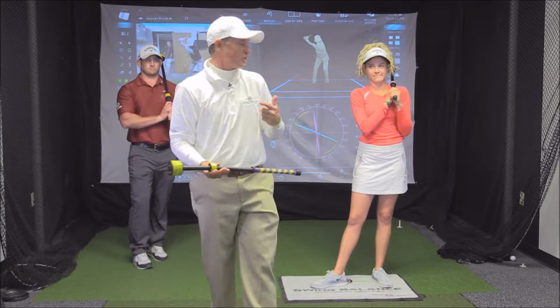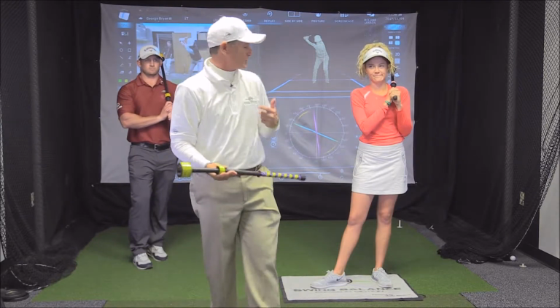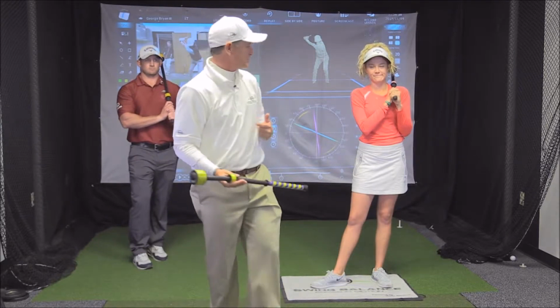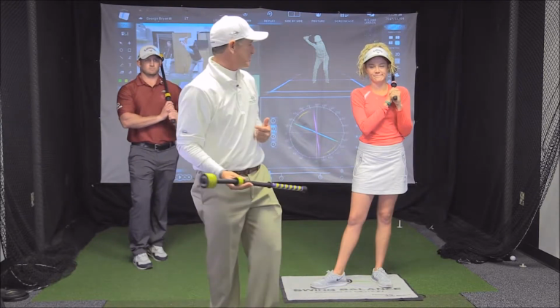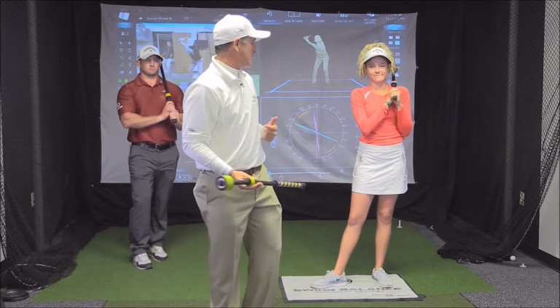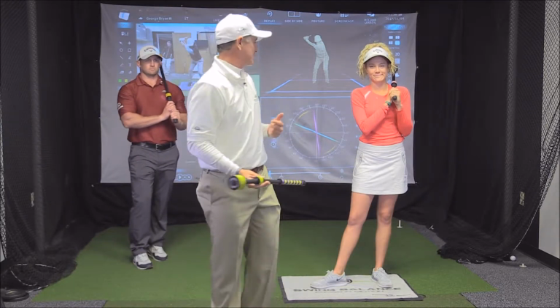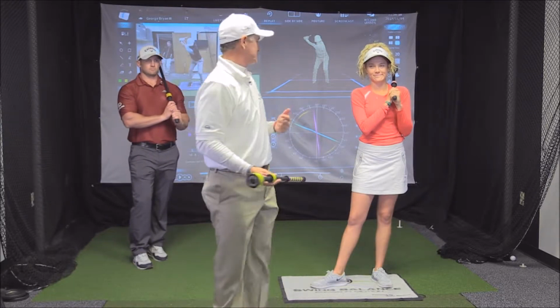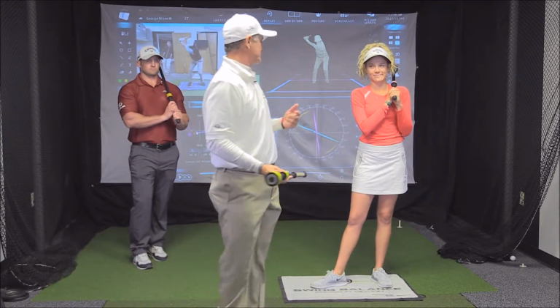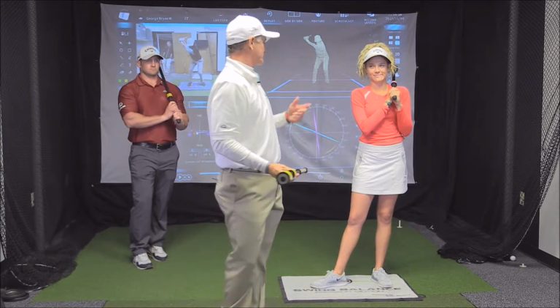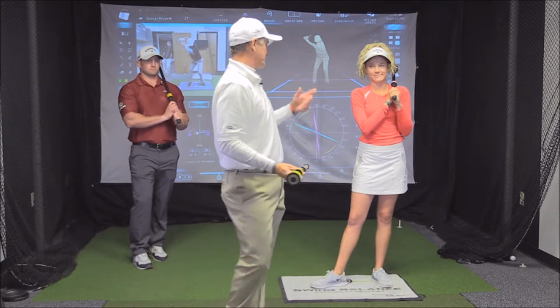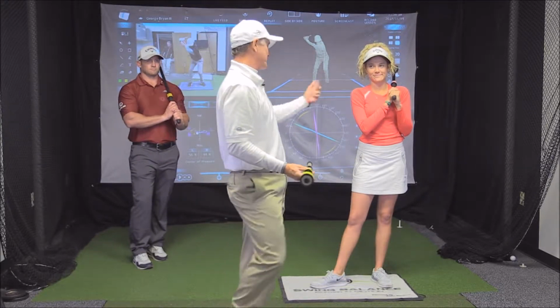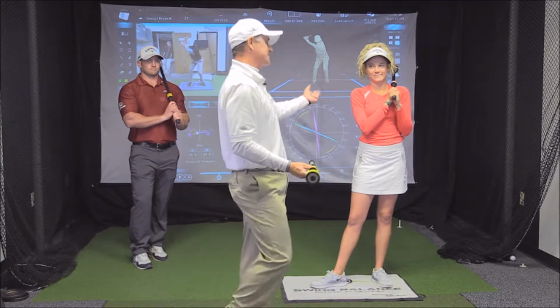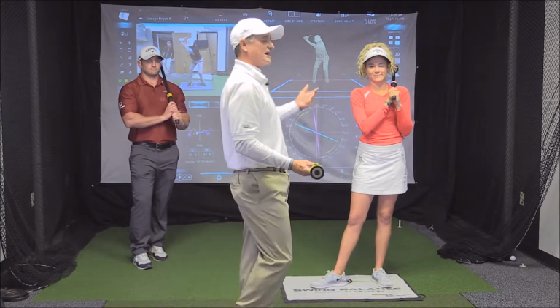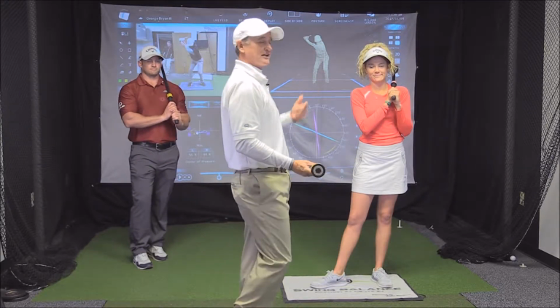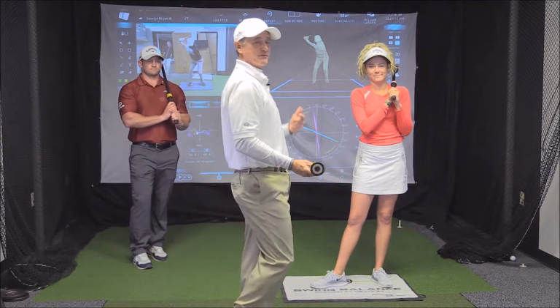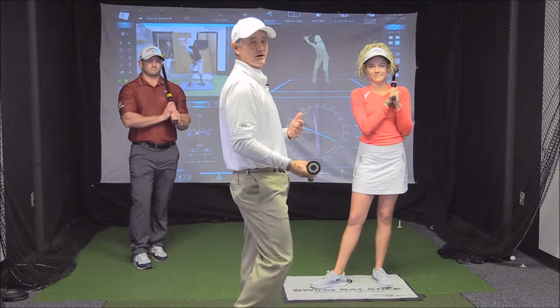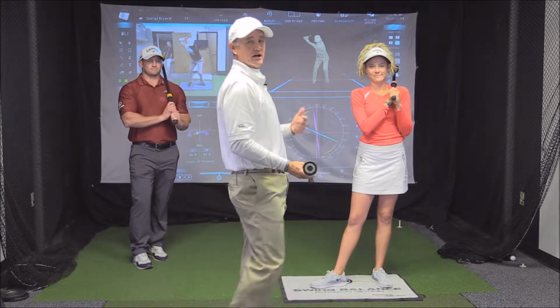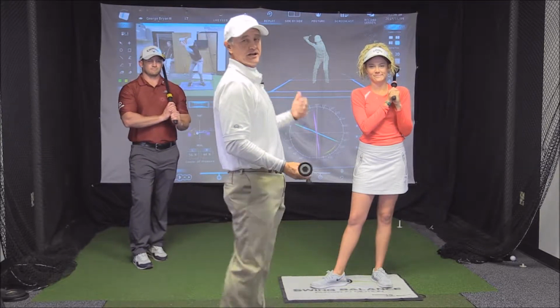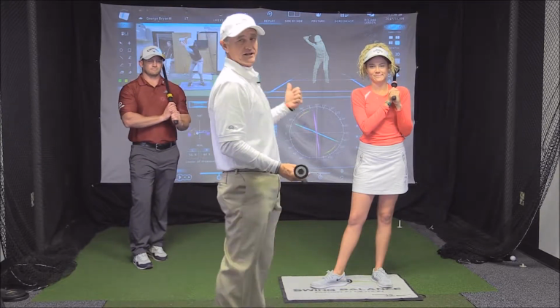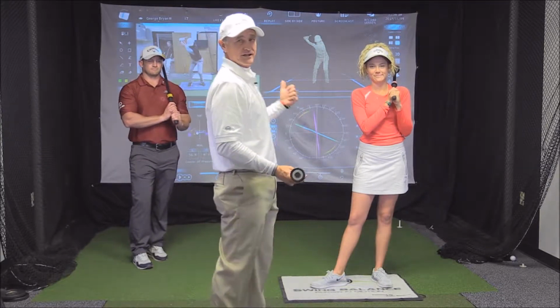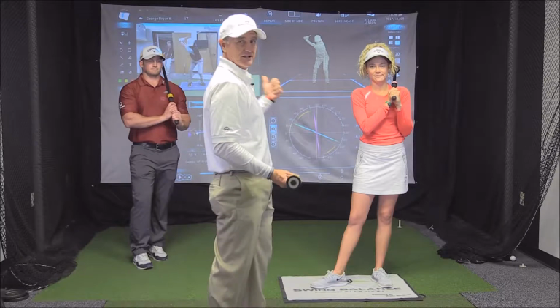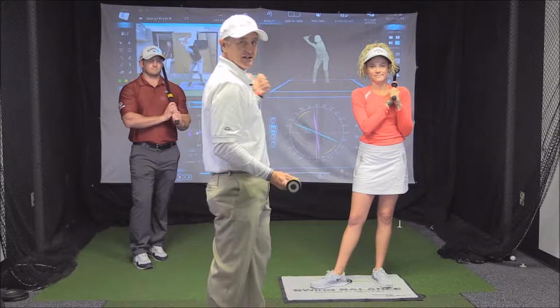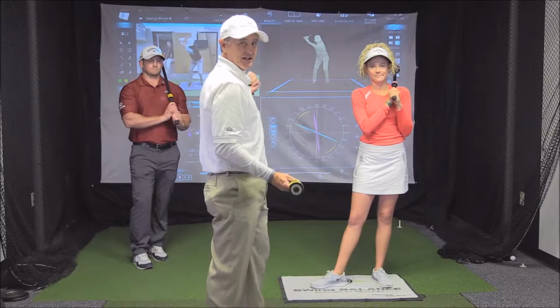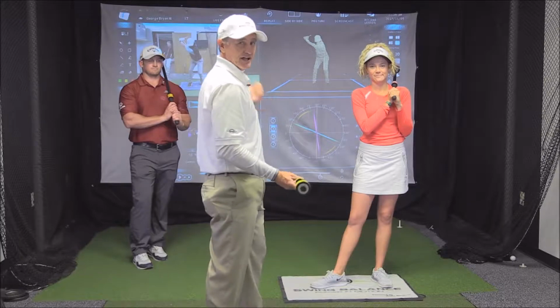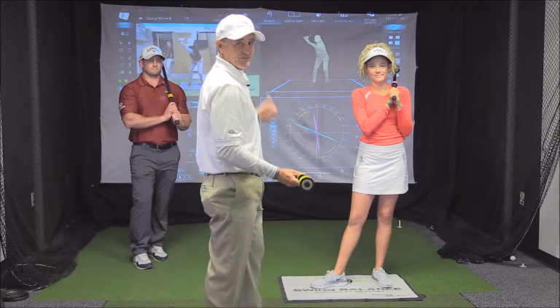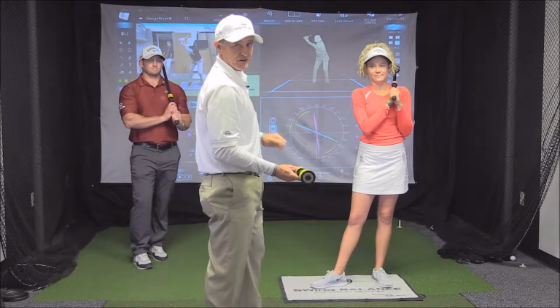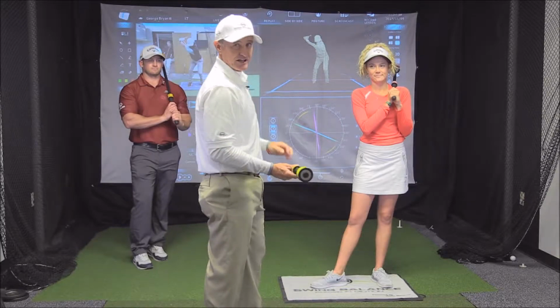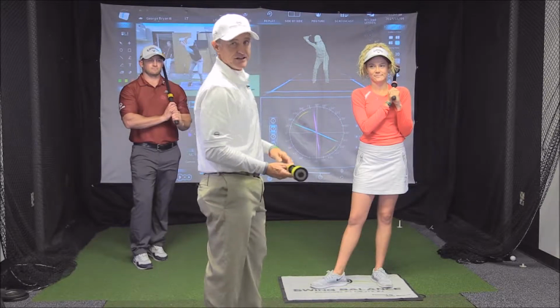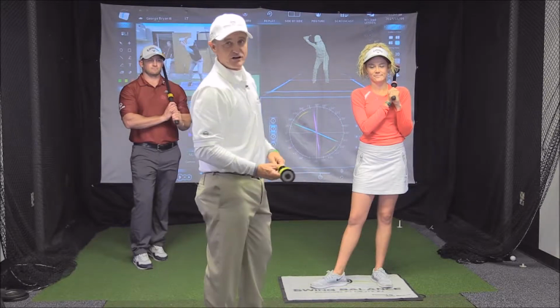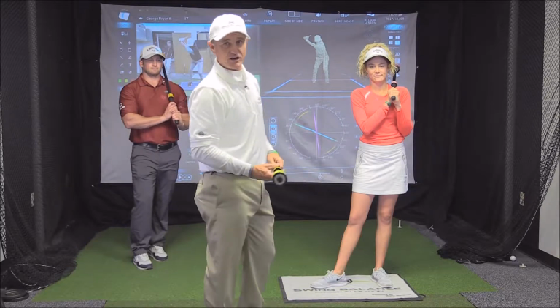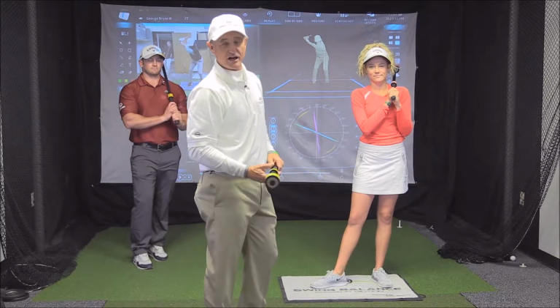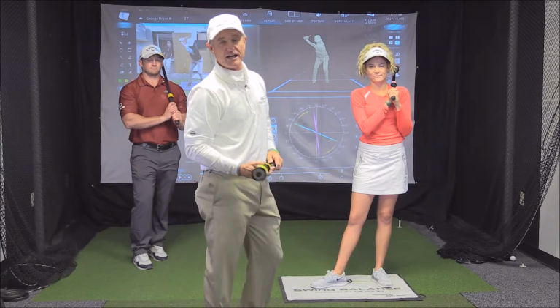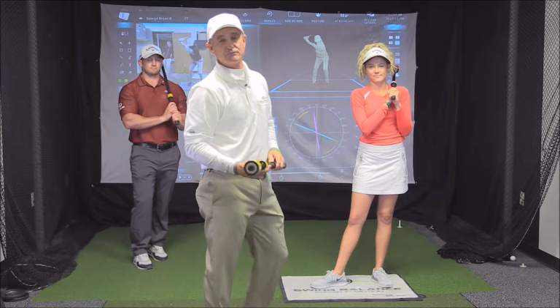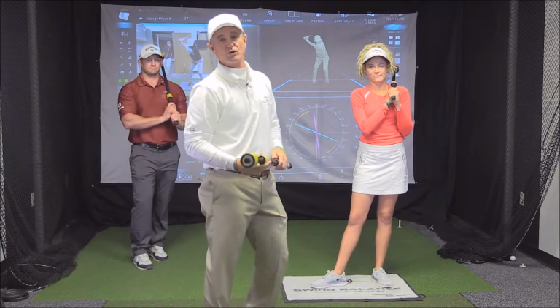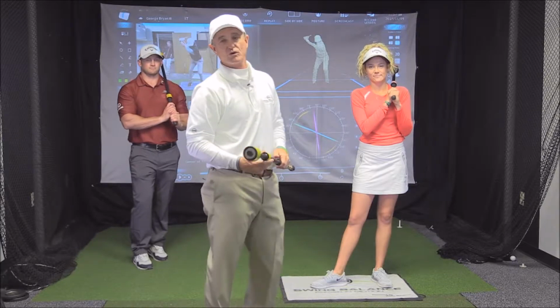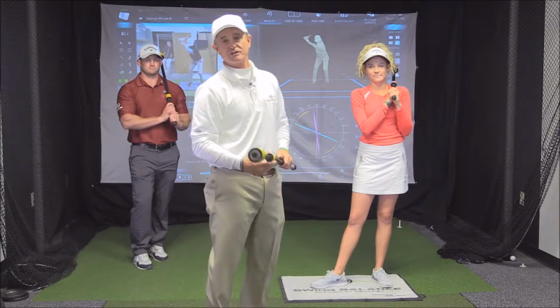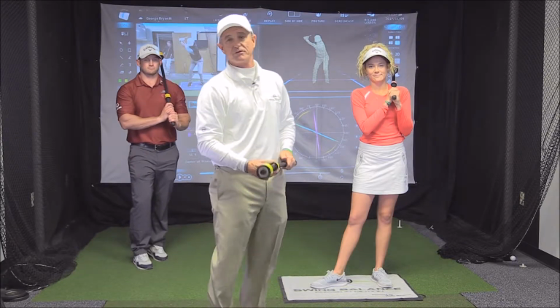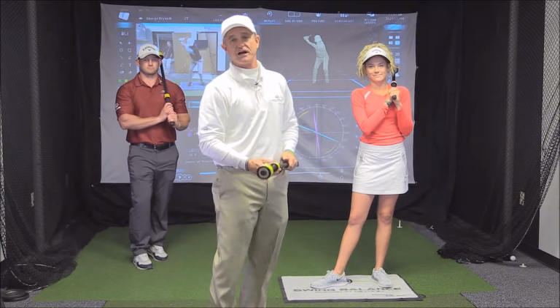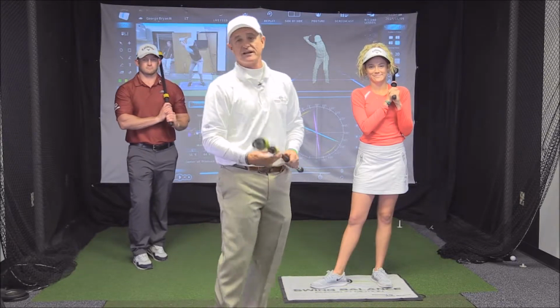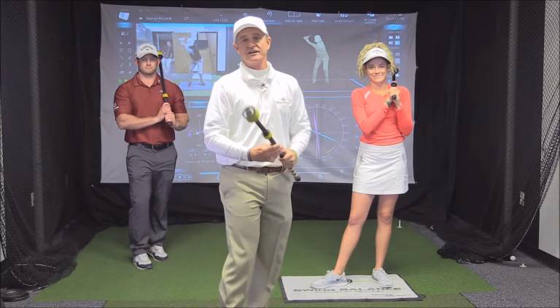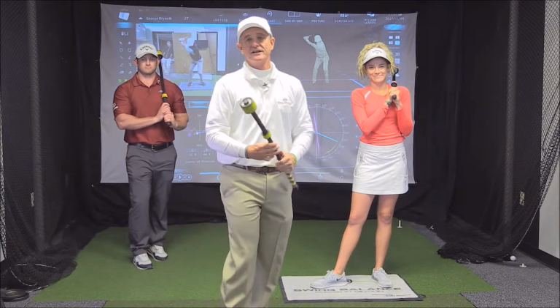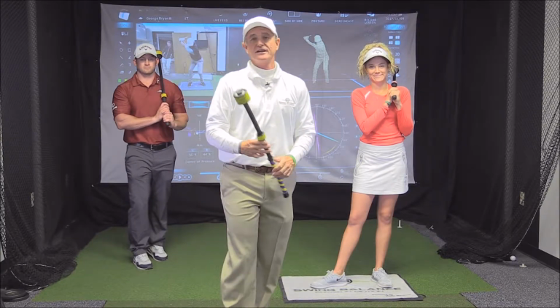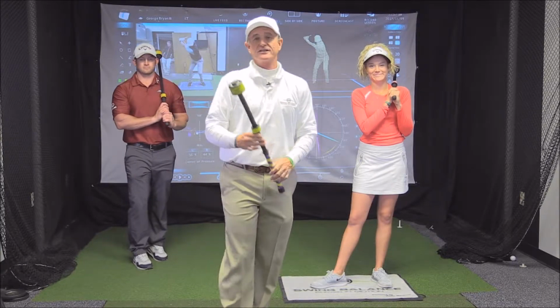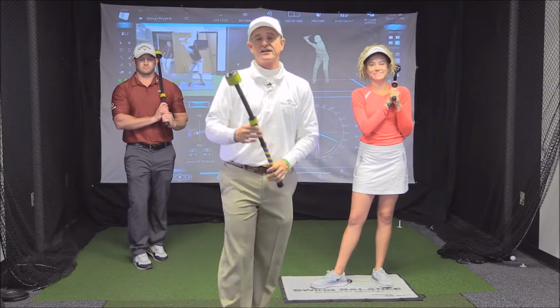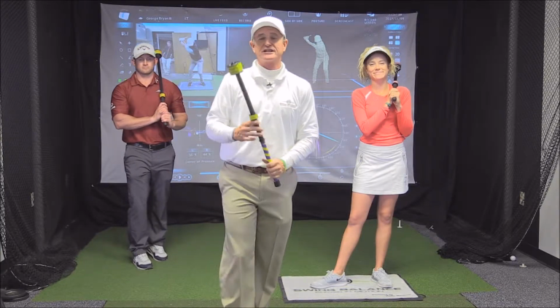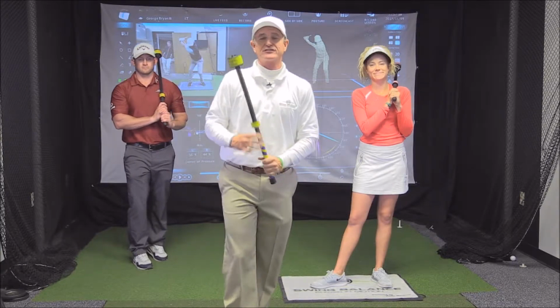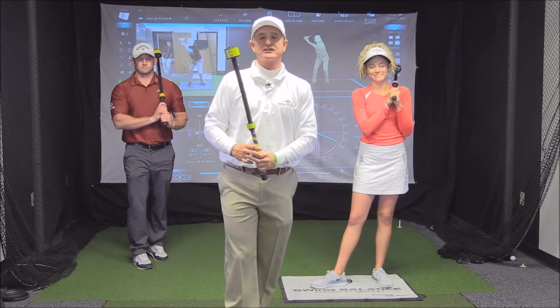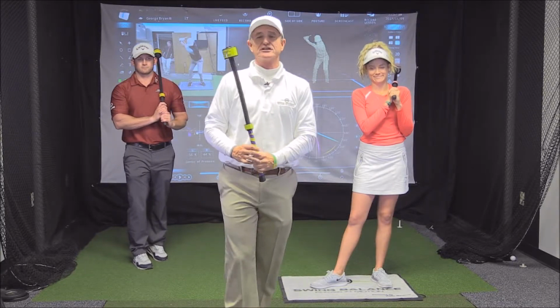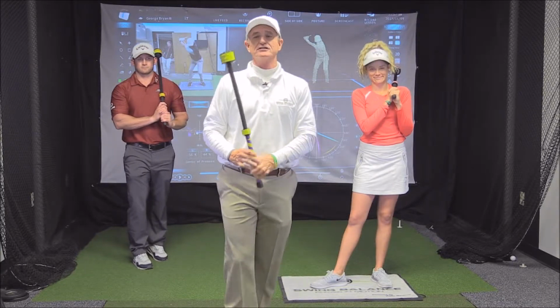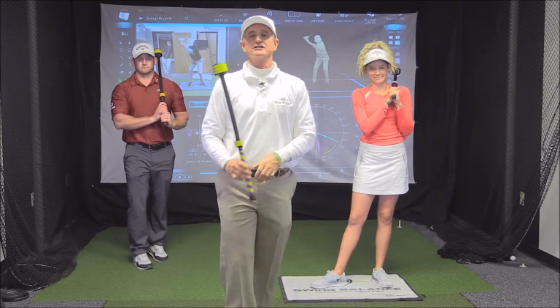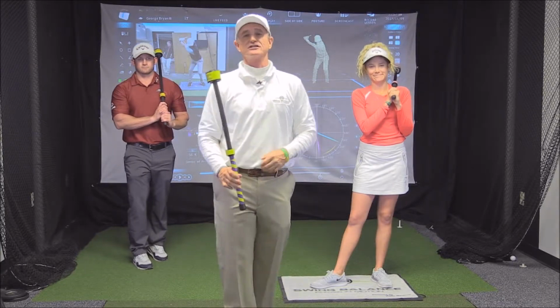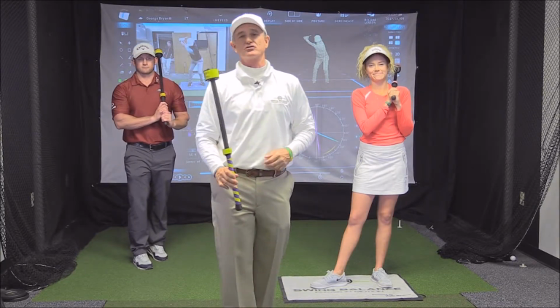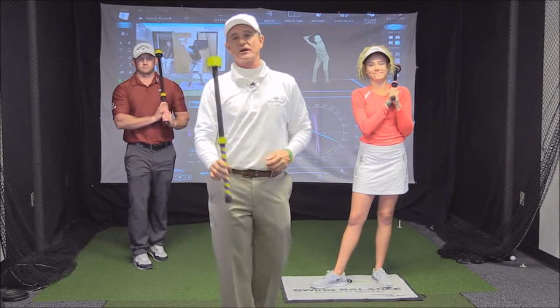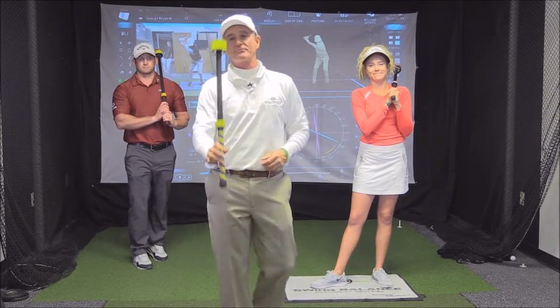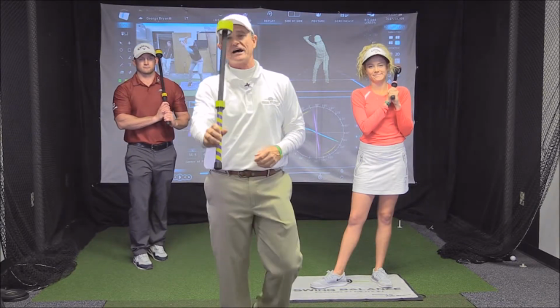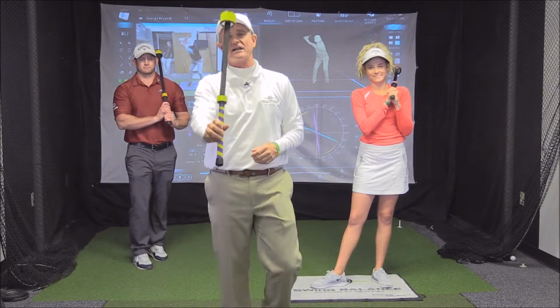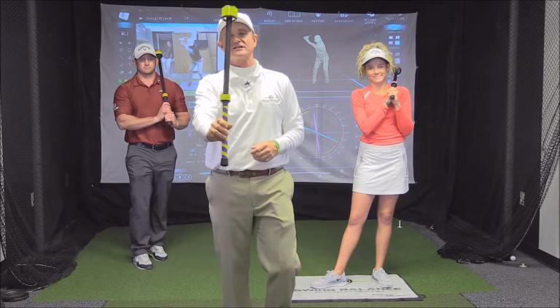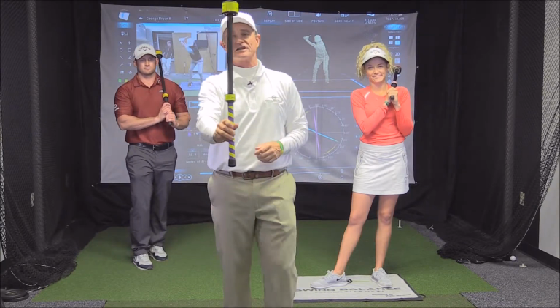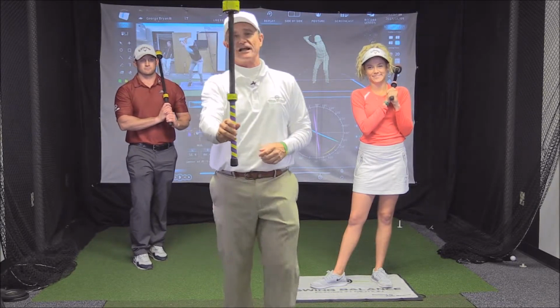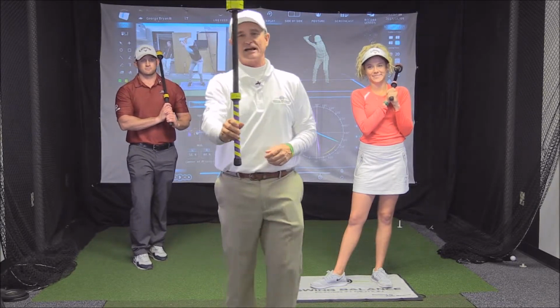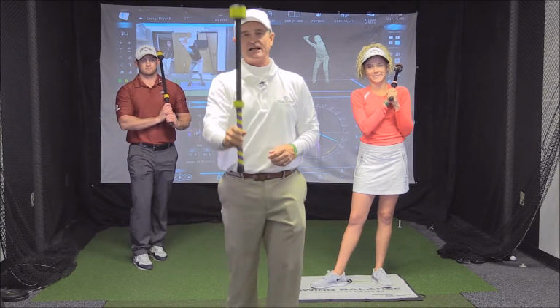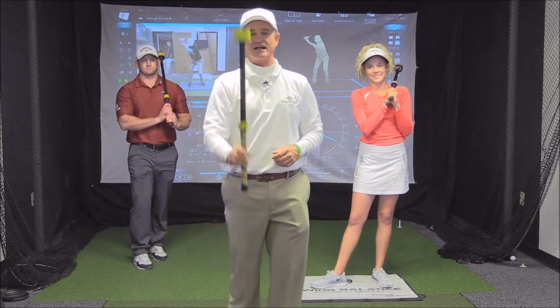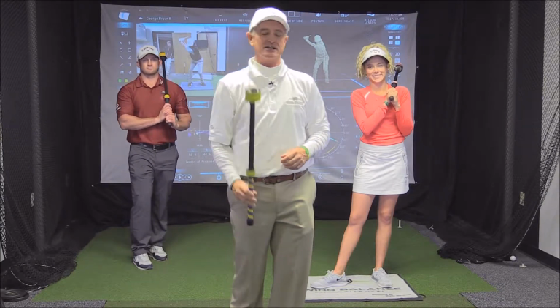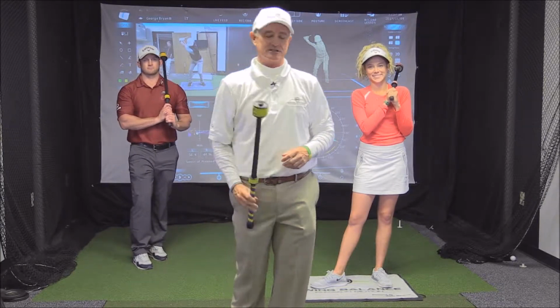For George Bryan, Mary Chandler Bryan, and David Gray, I'm George Bryan. Thanks for choosing the Swing Balance Laginator.